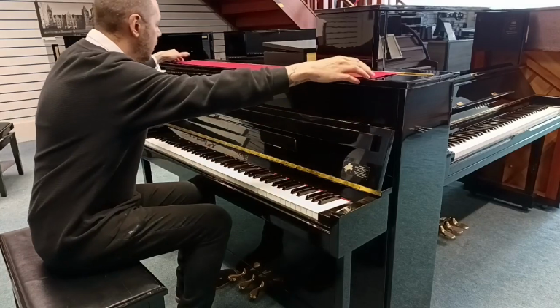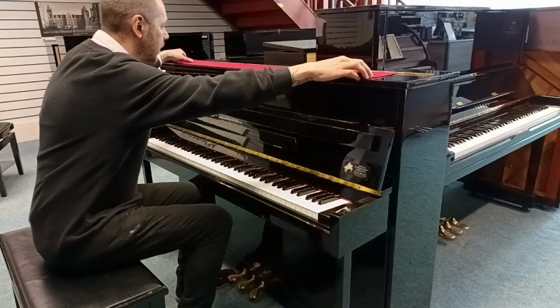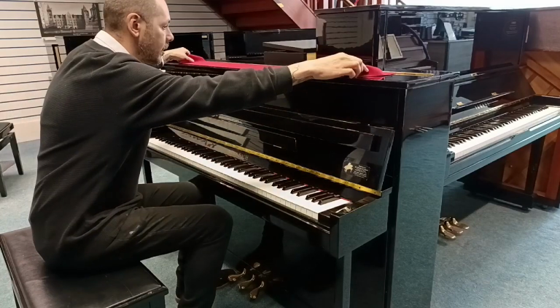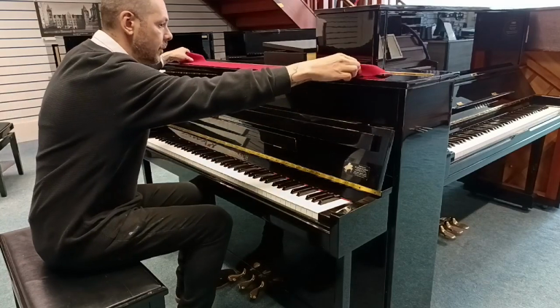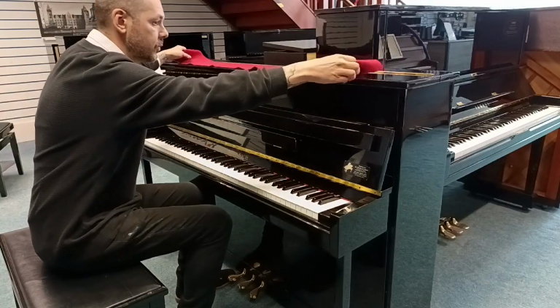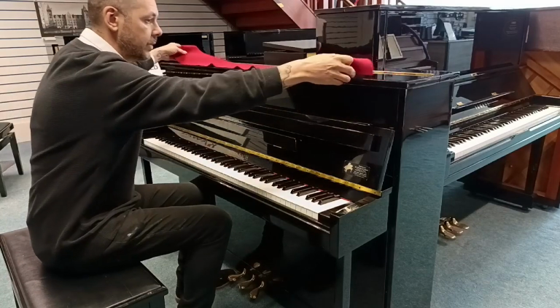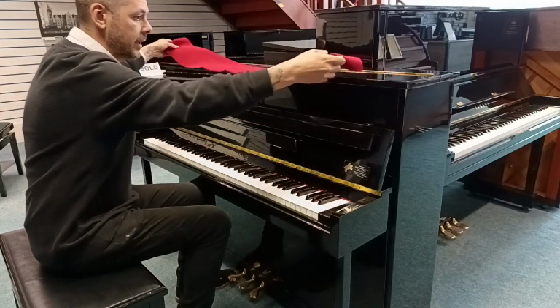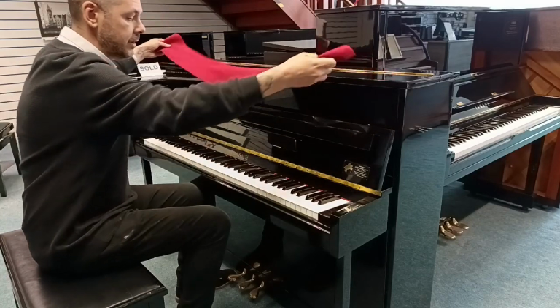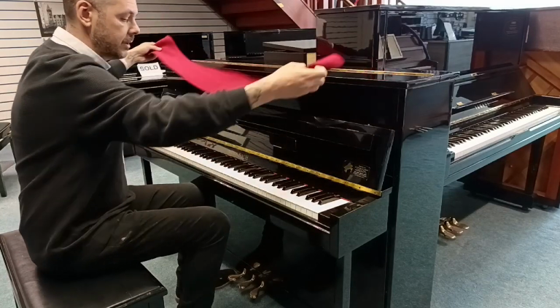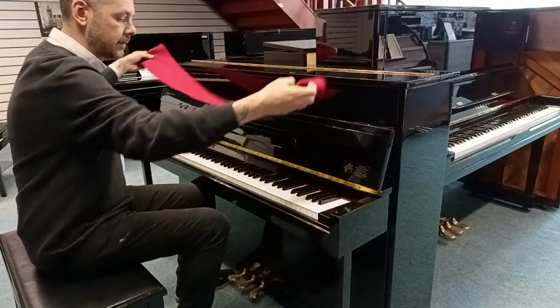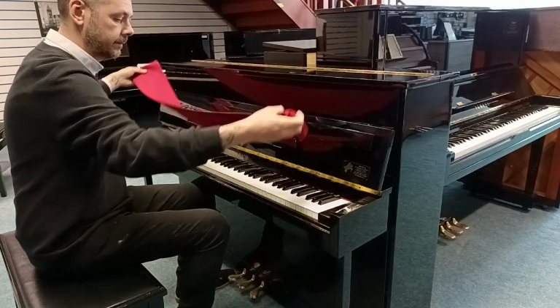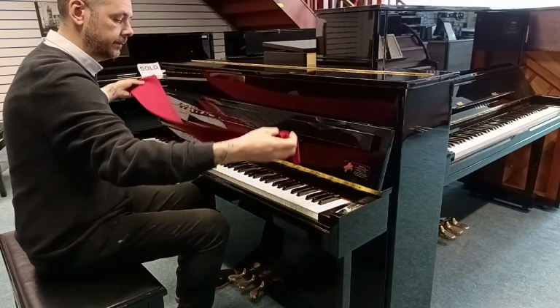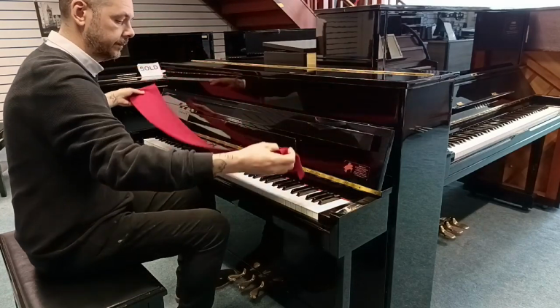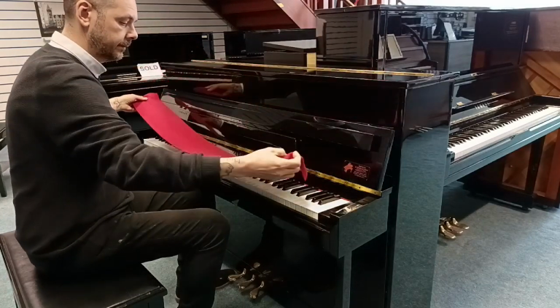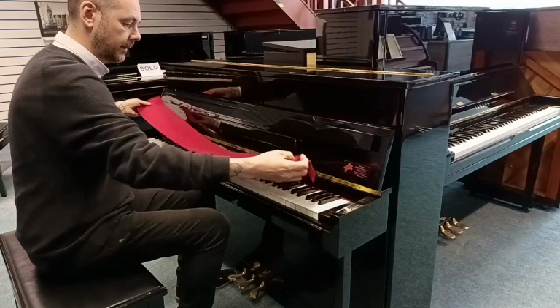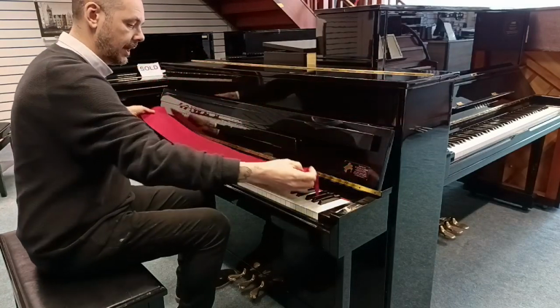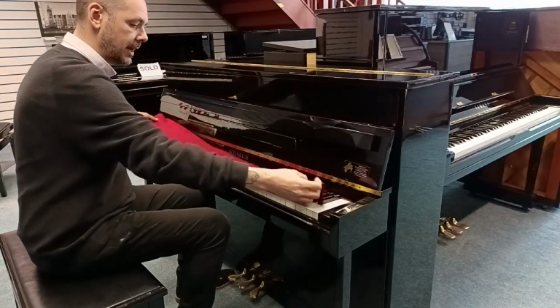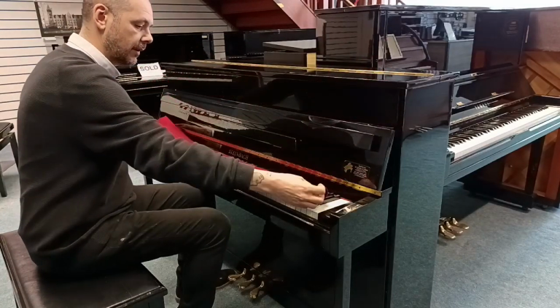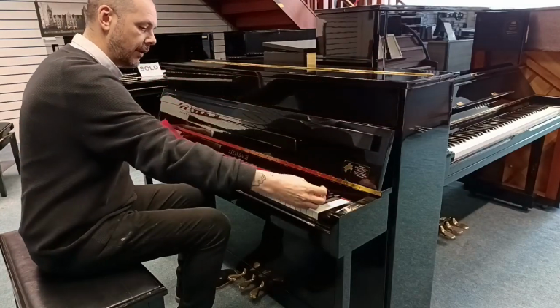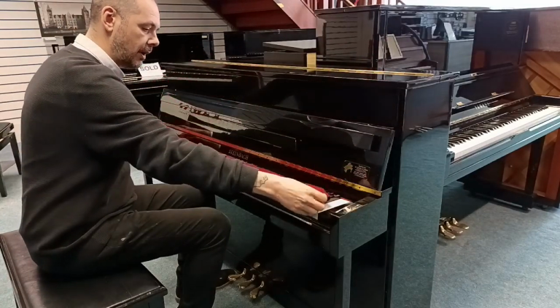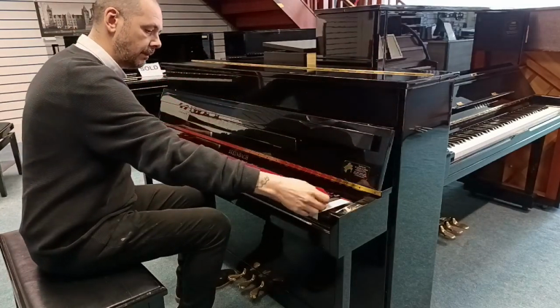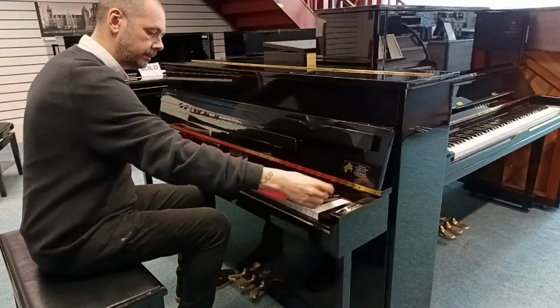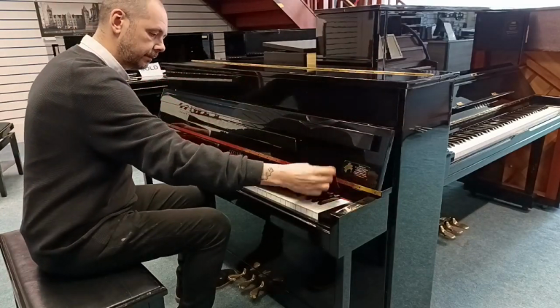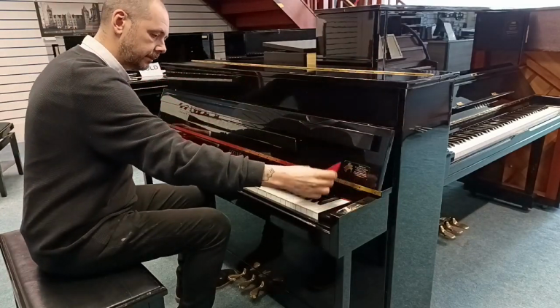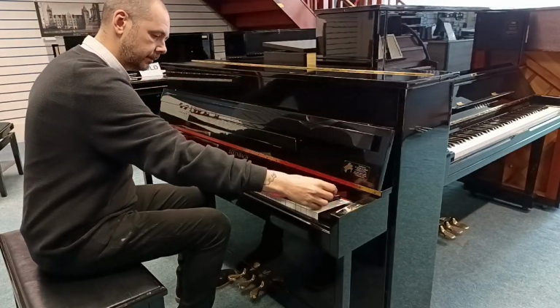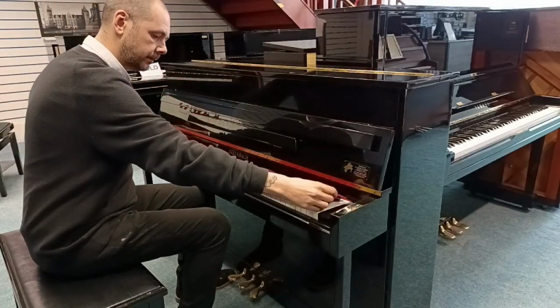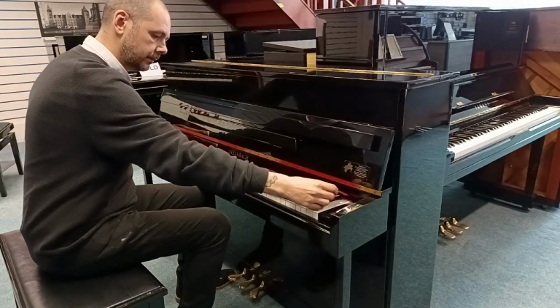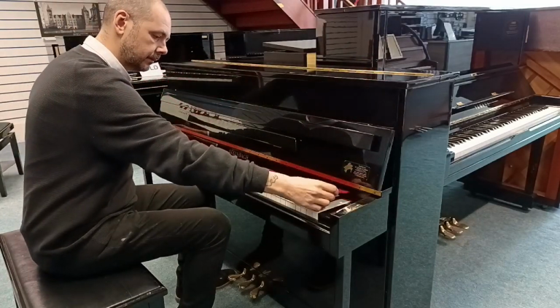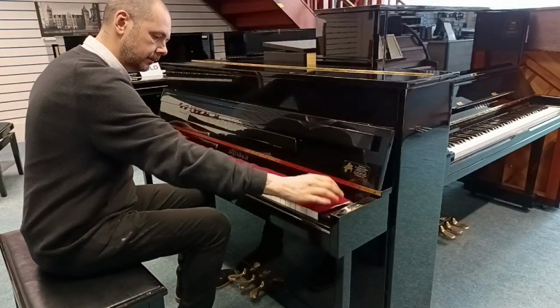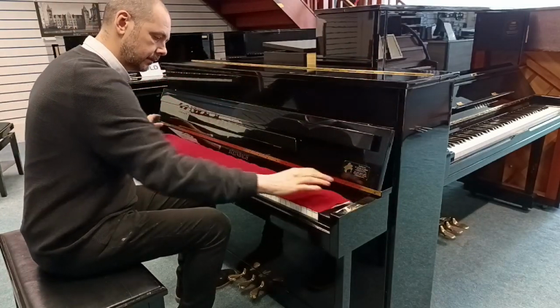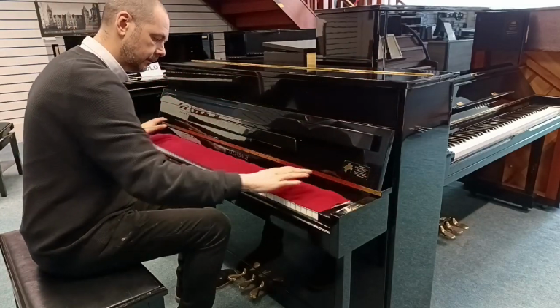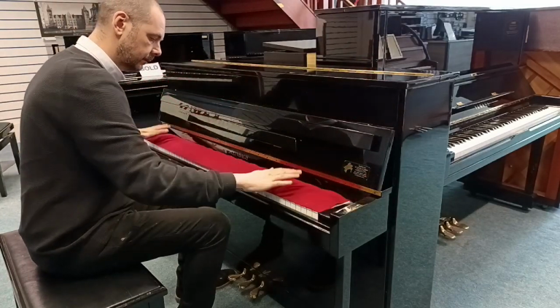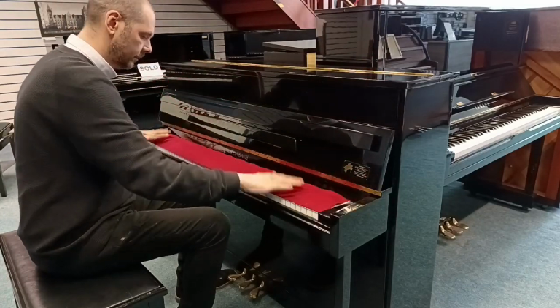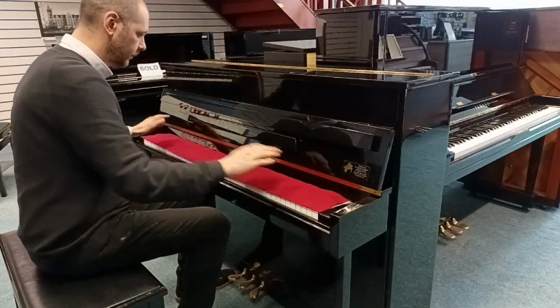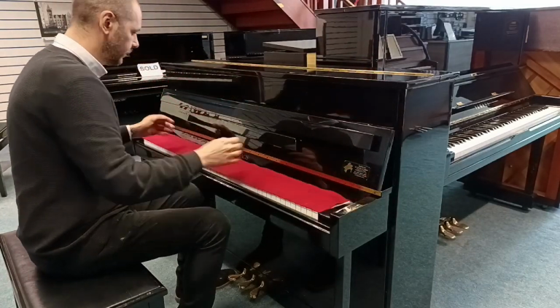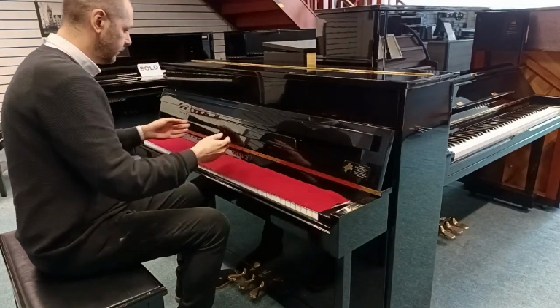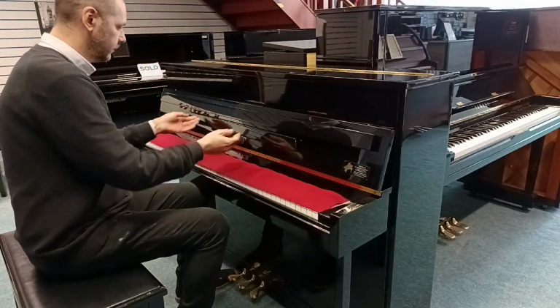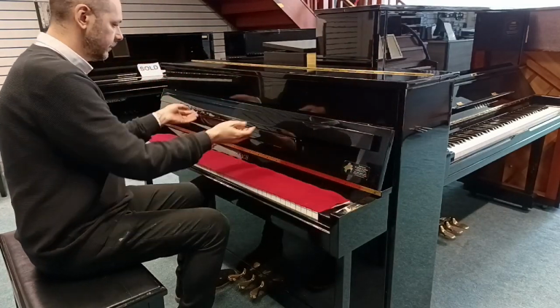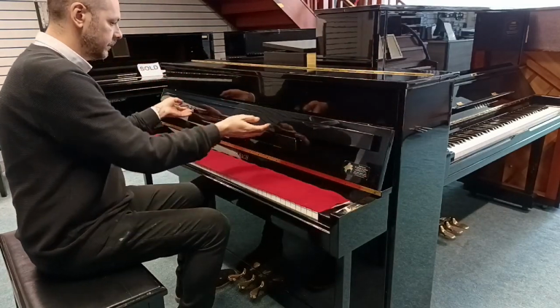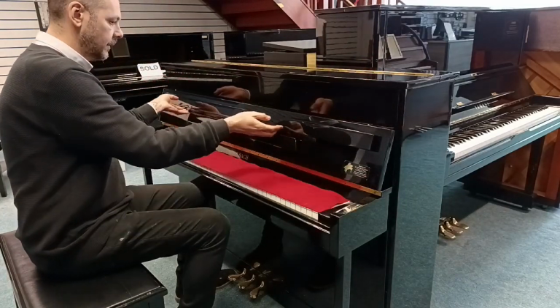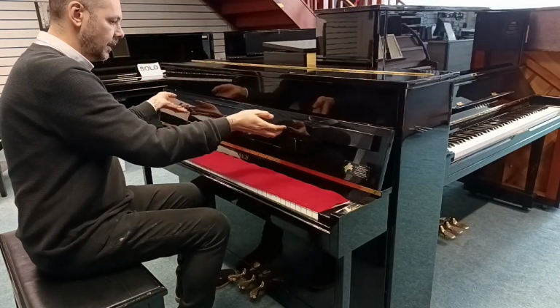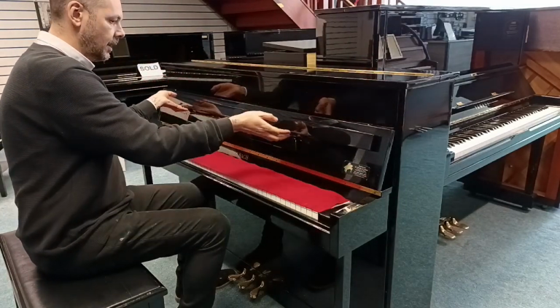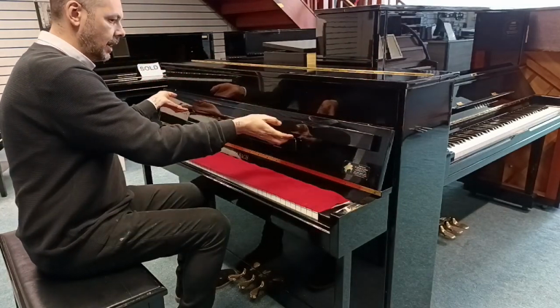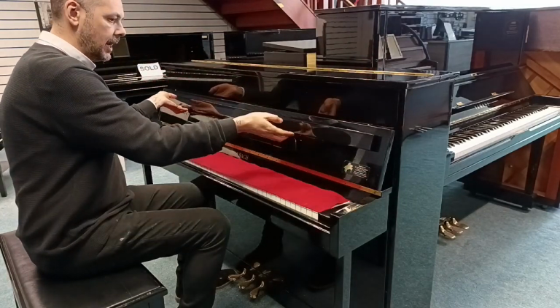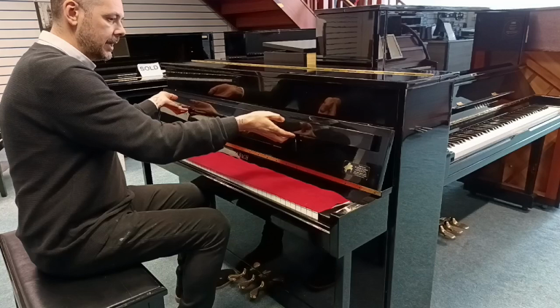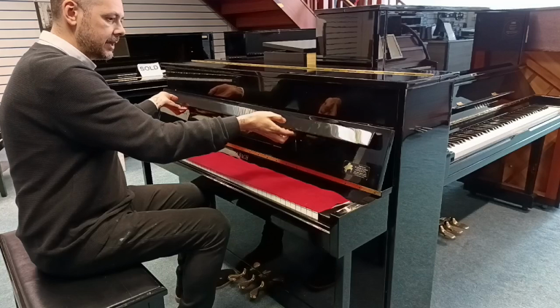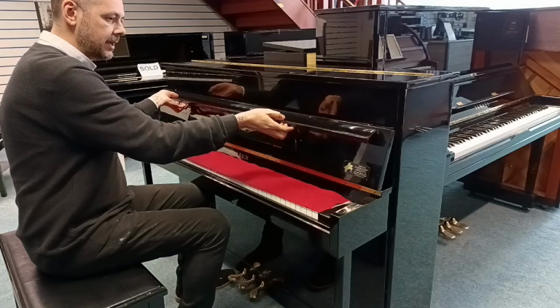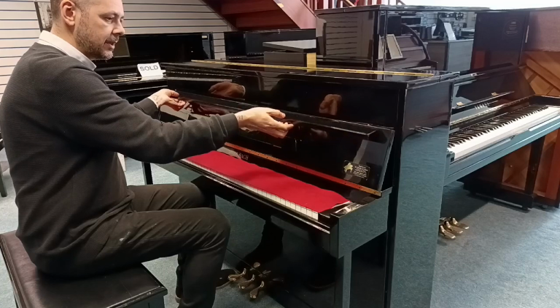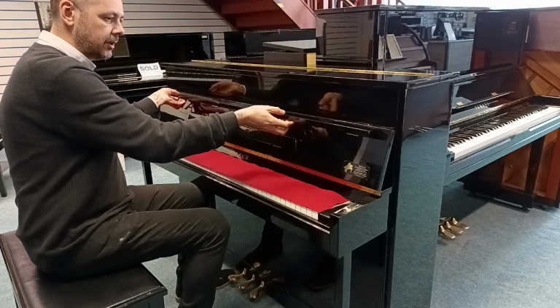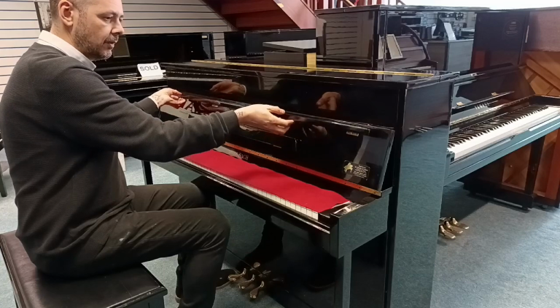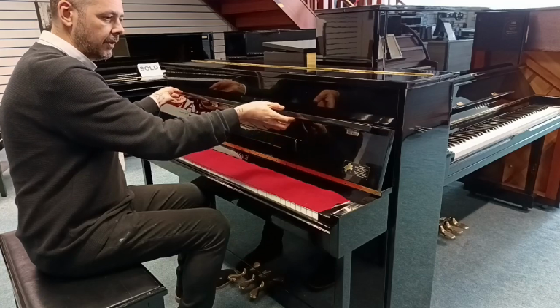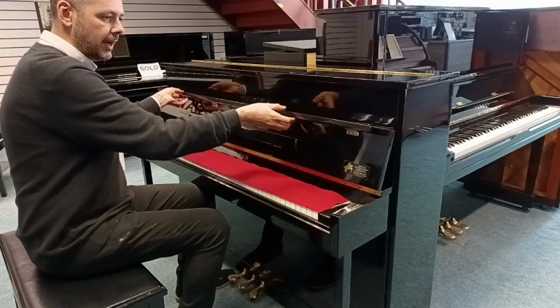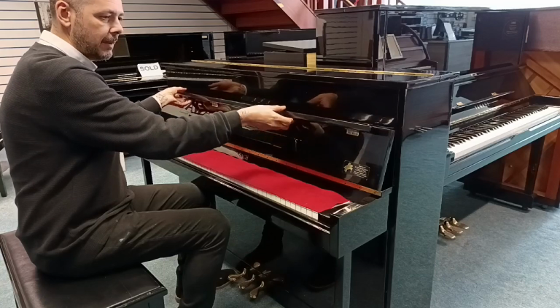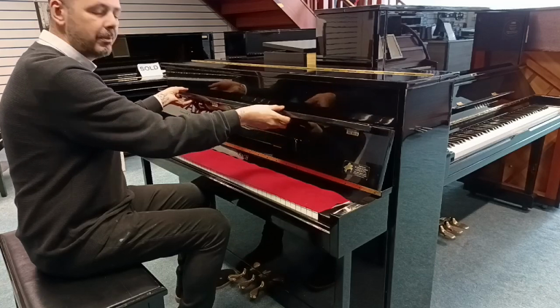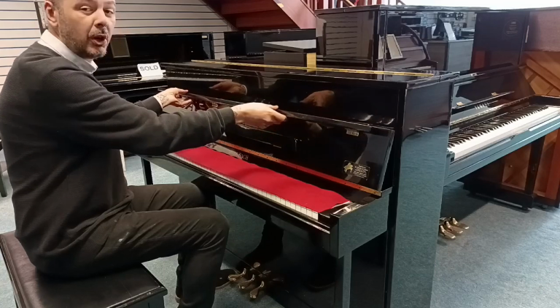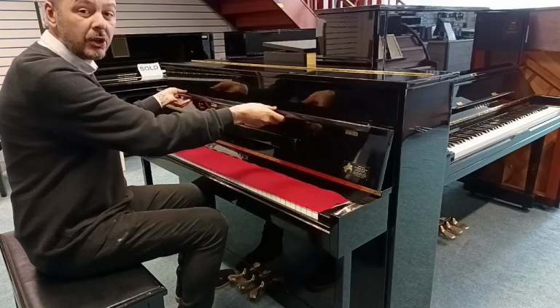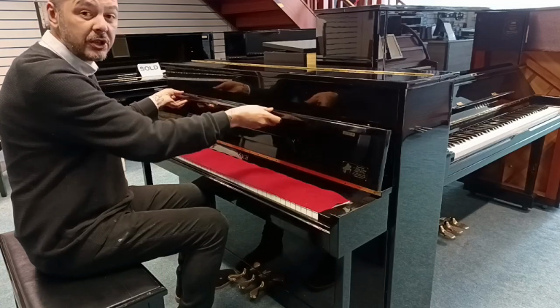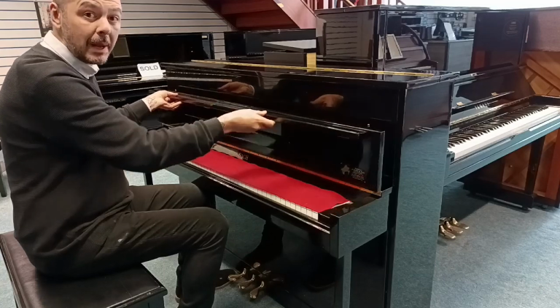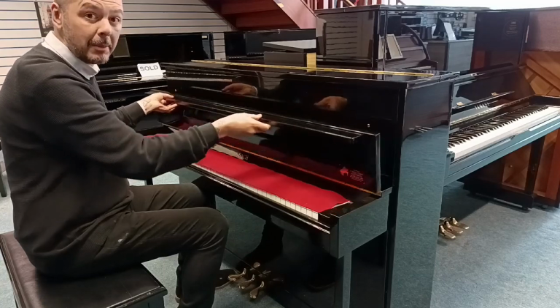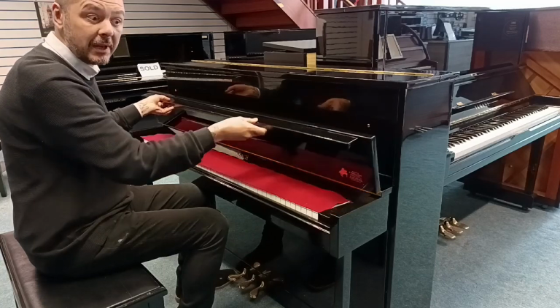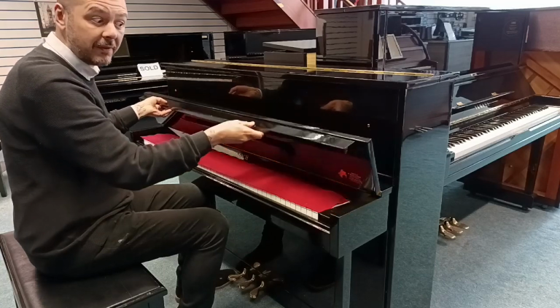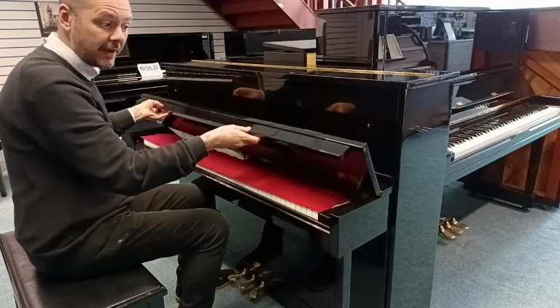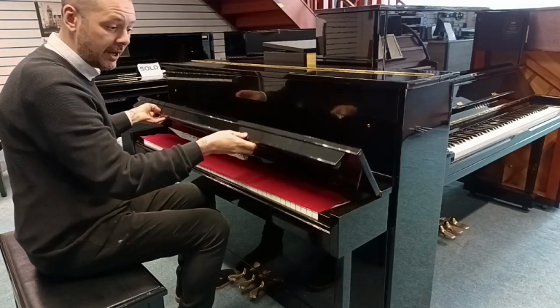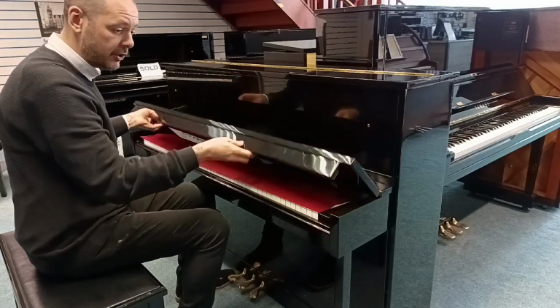Comes with this key cover, and it's in this lovely polished ebony finish.